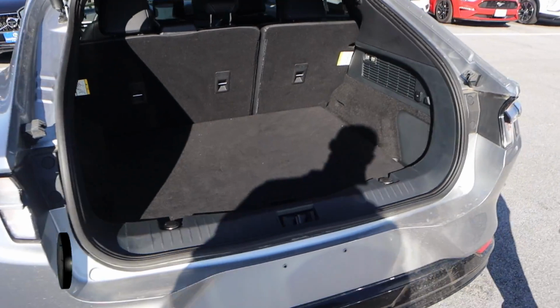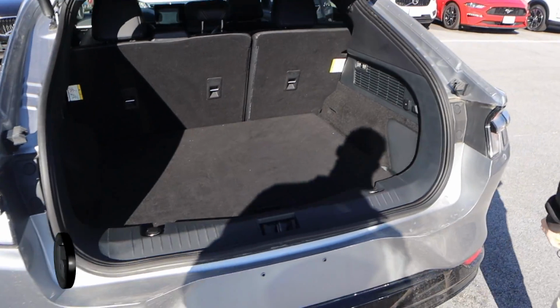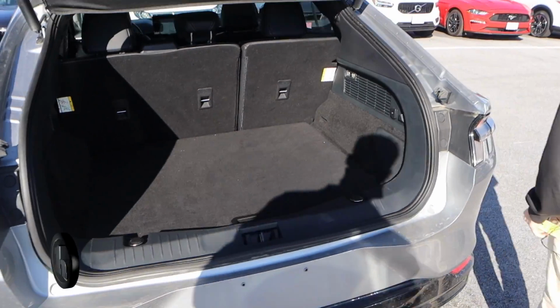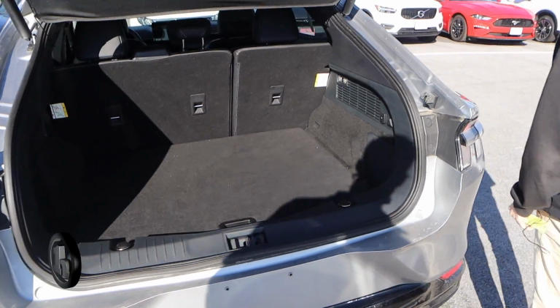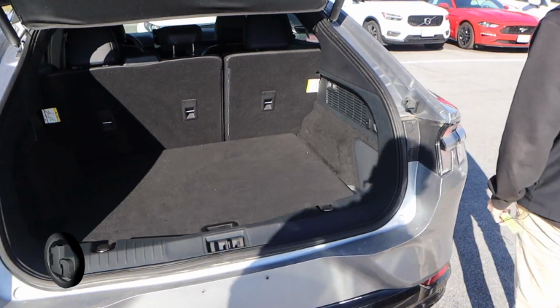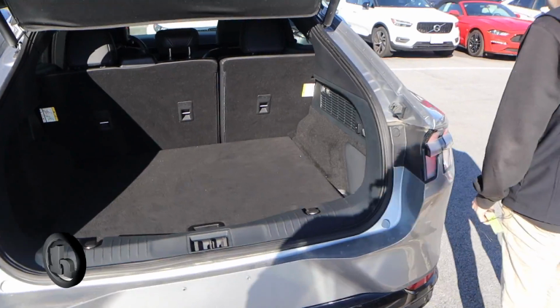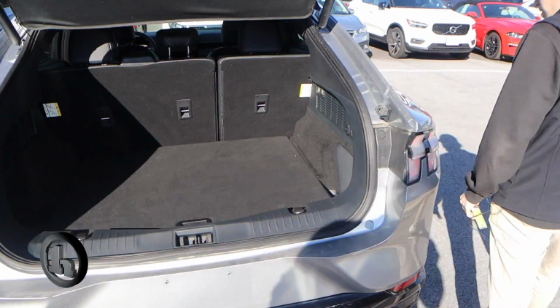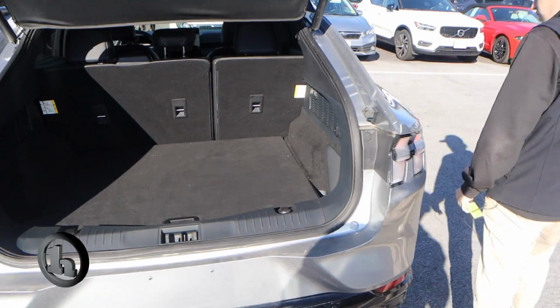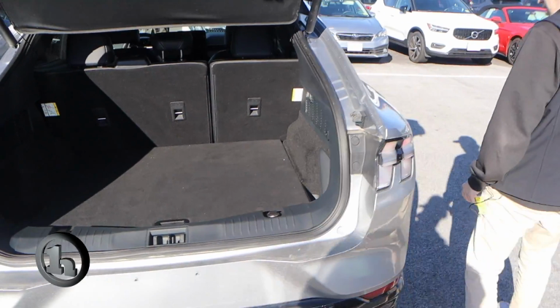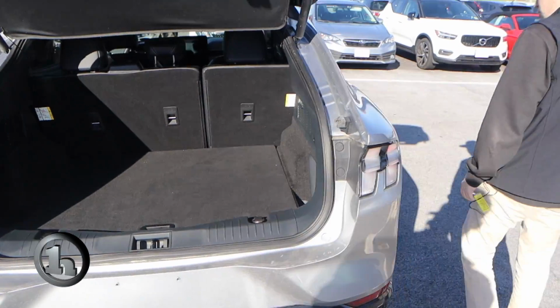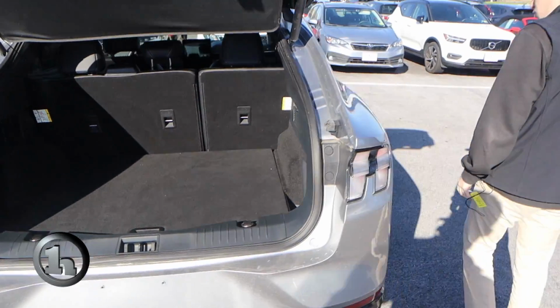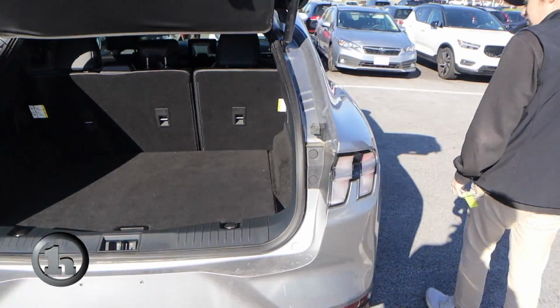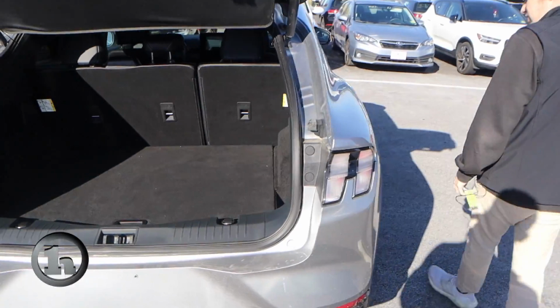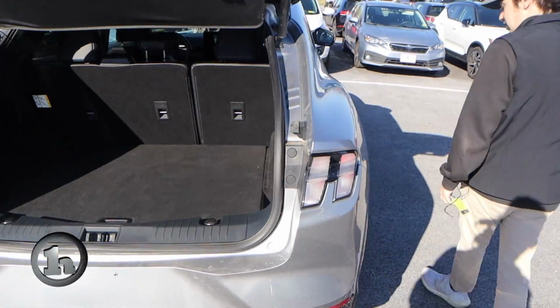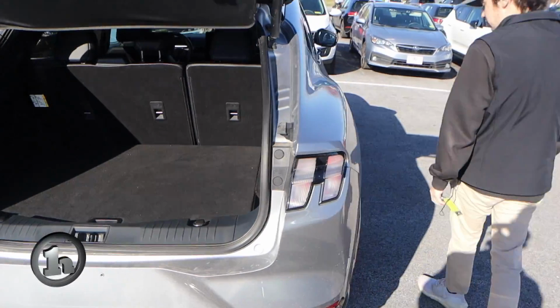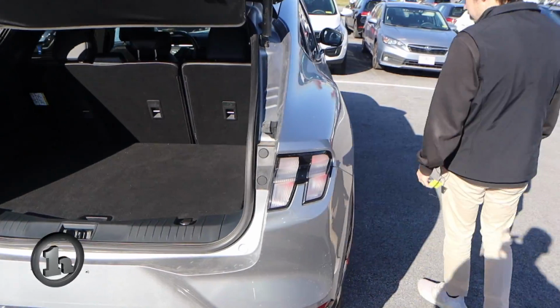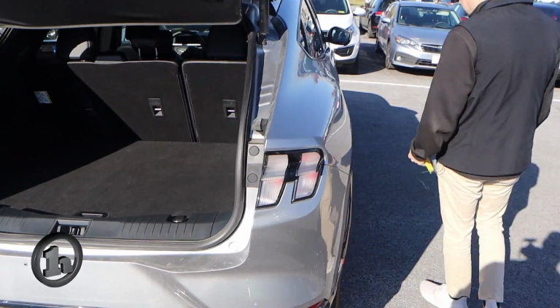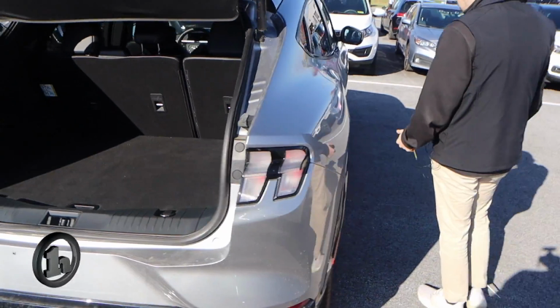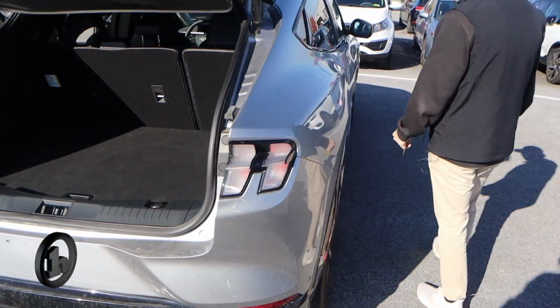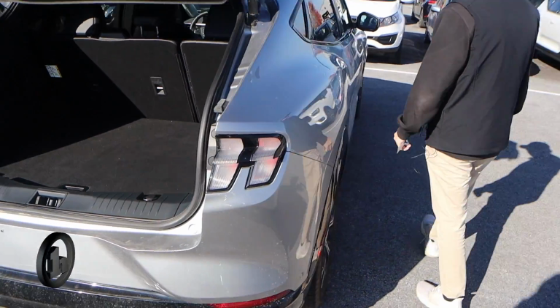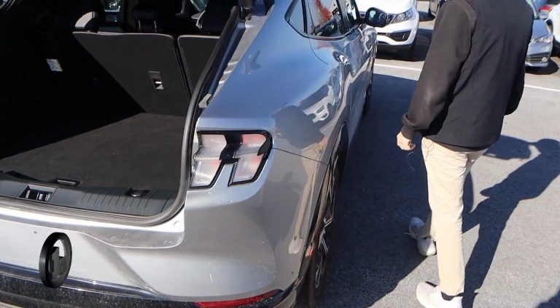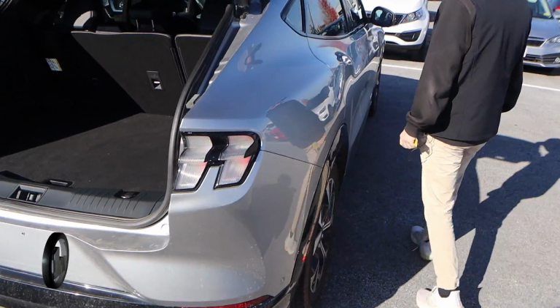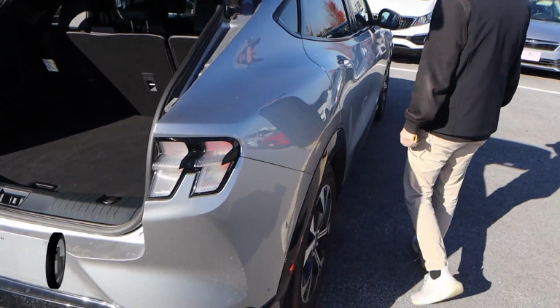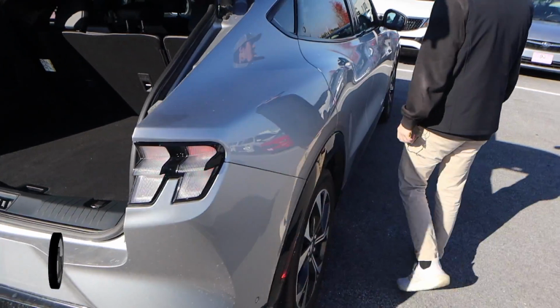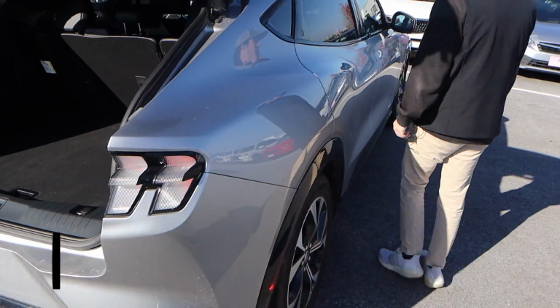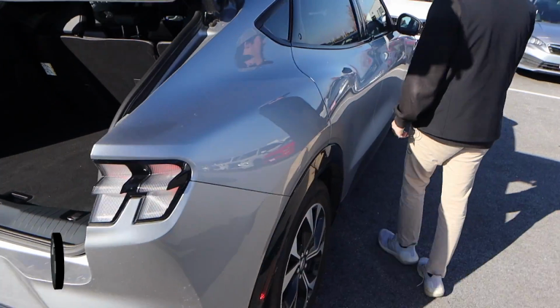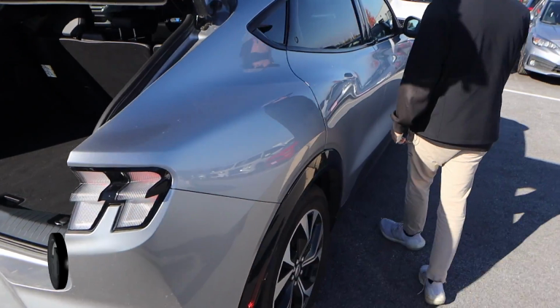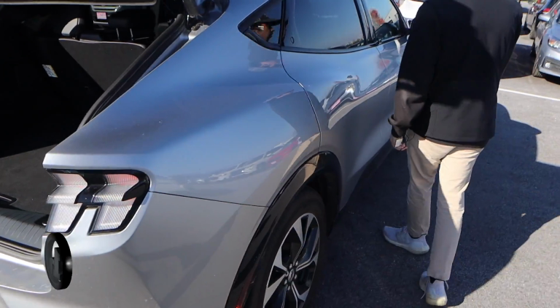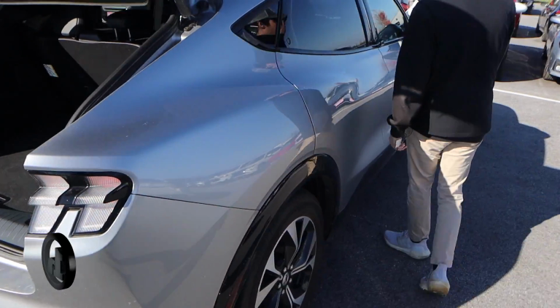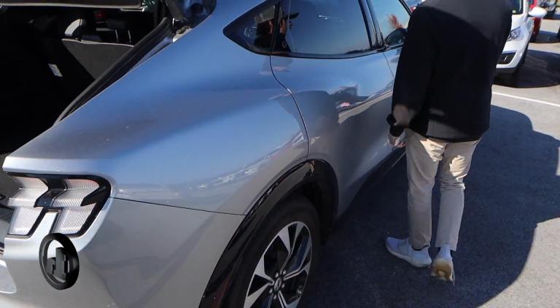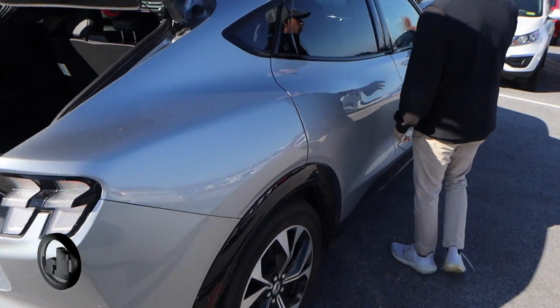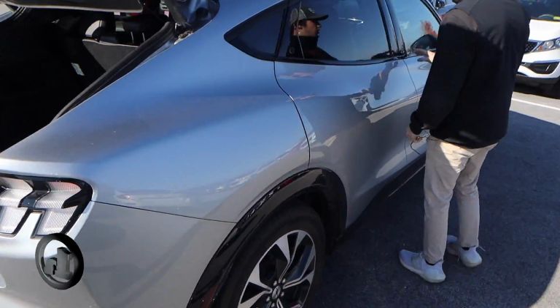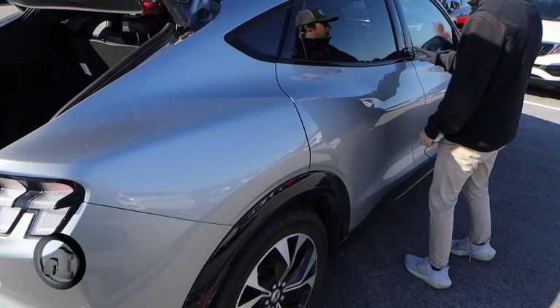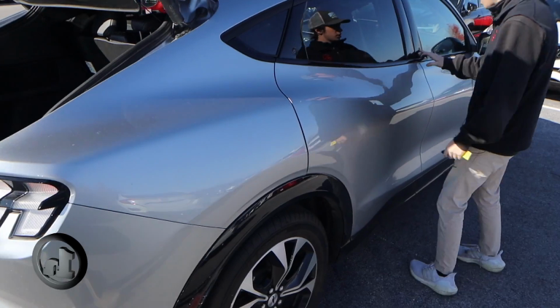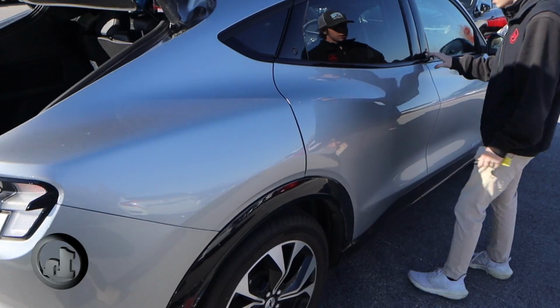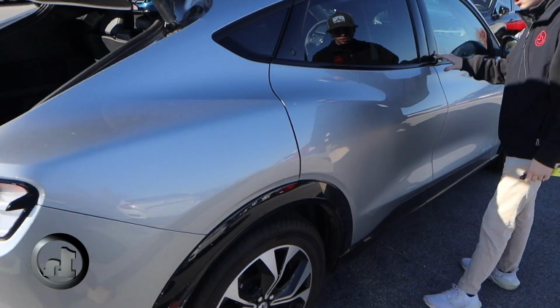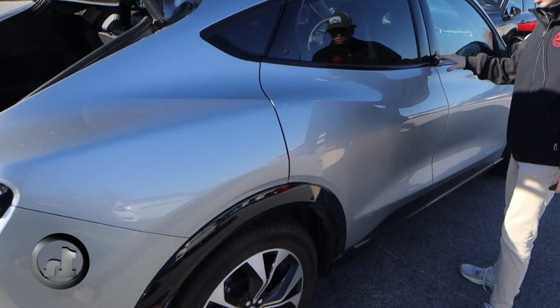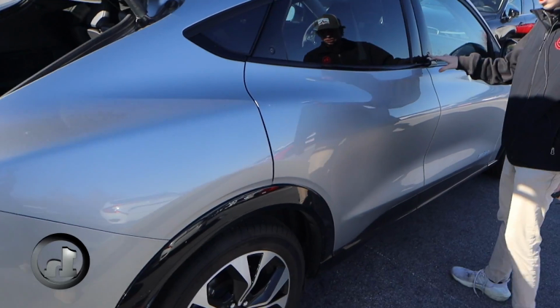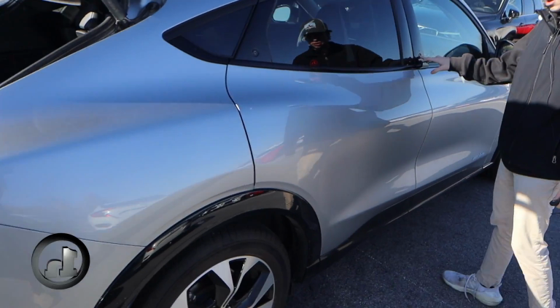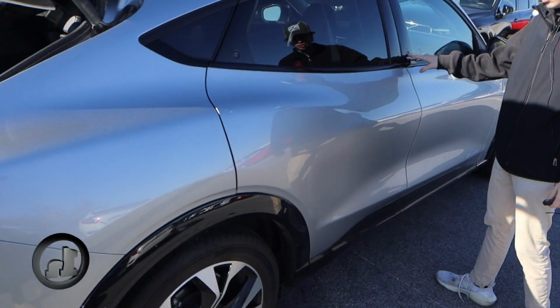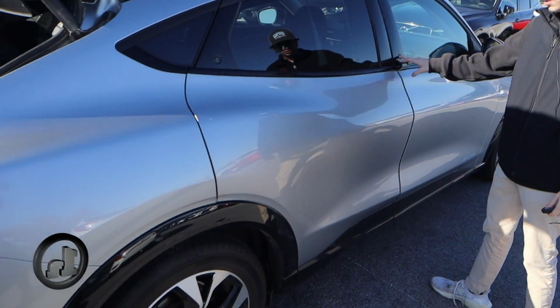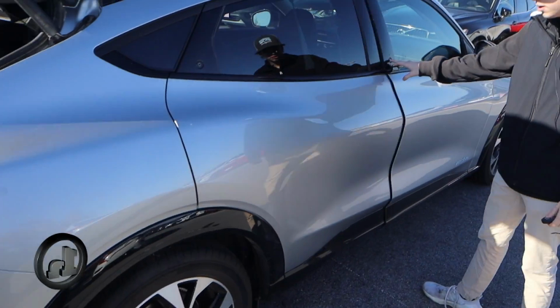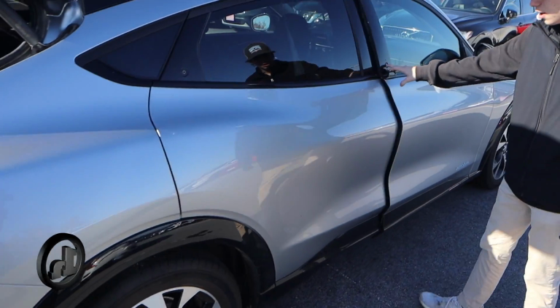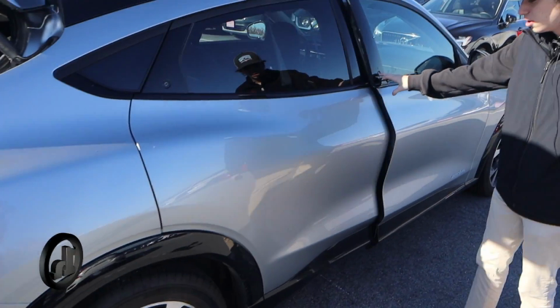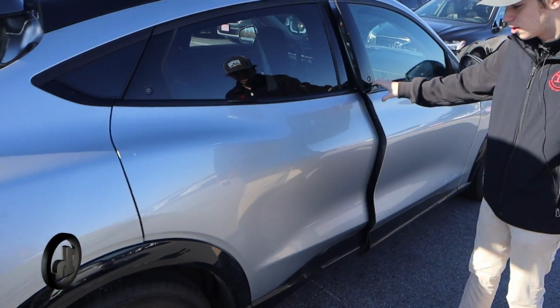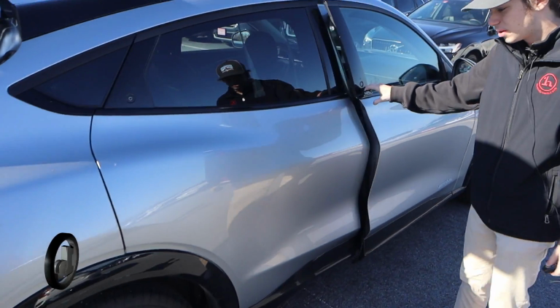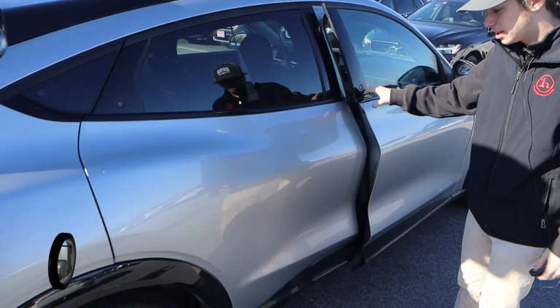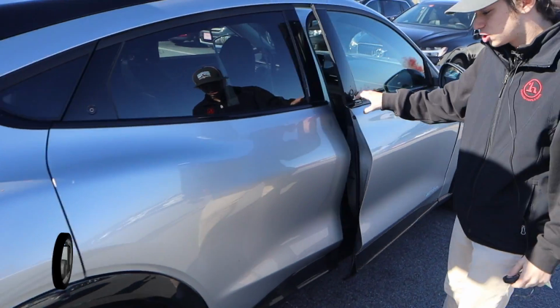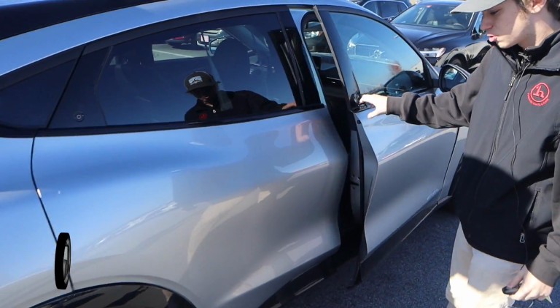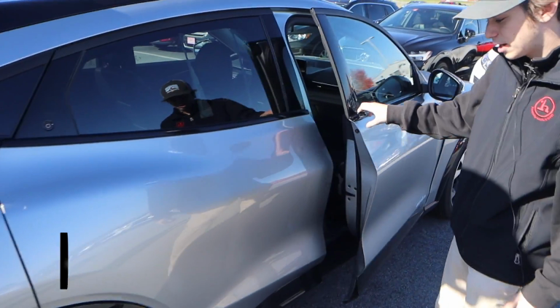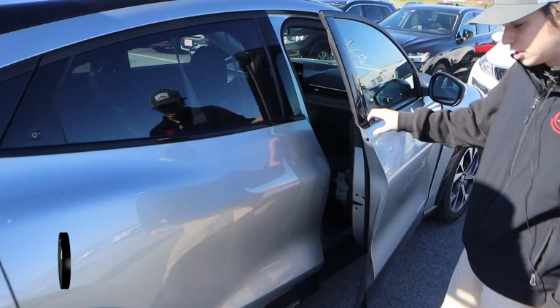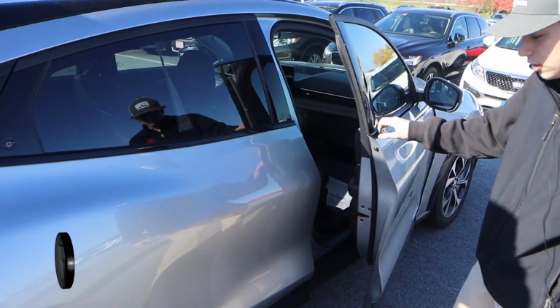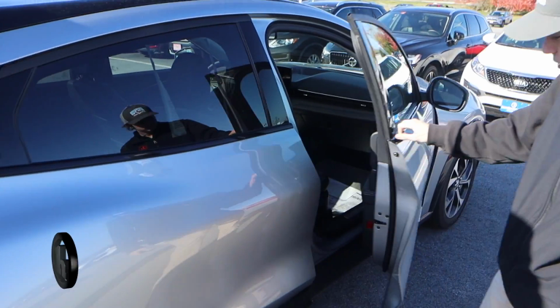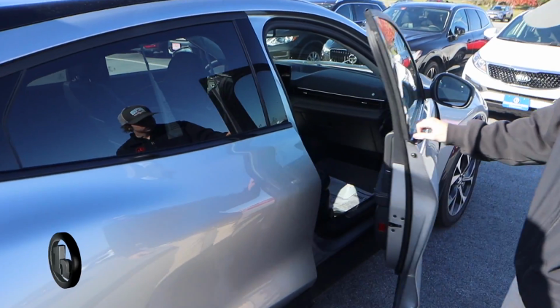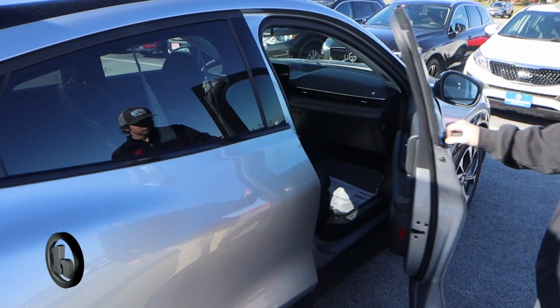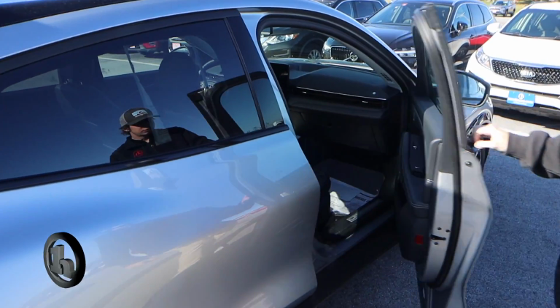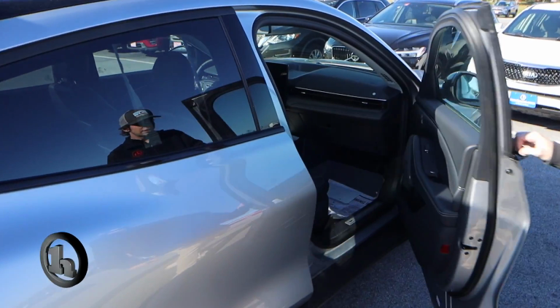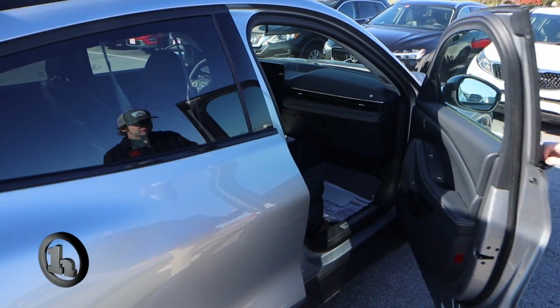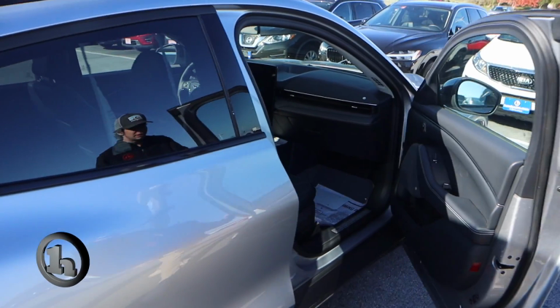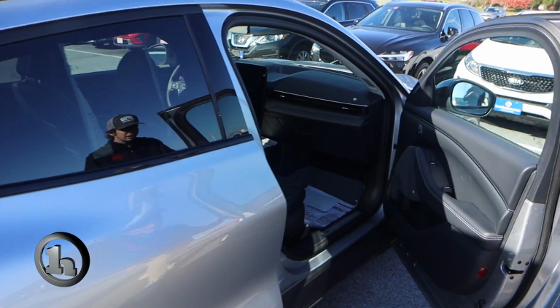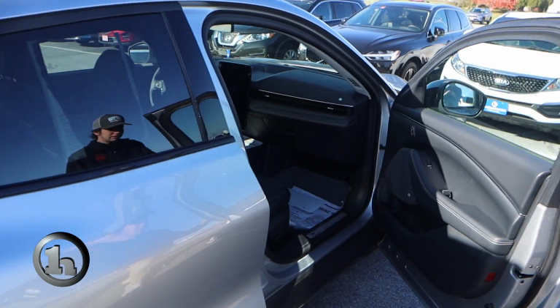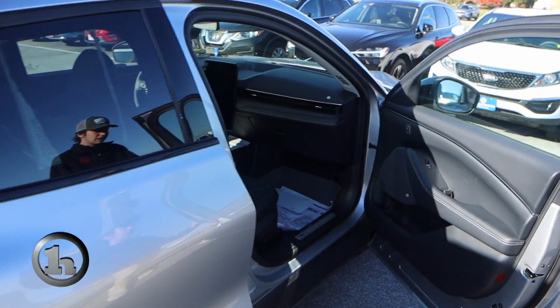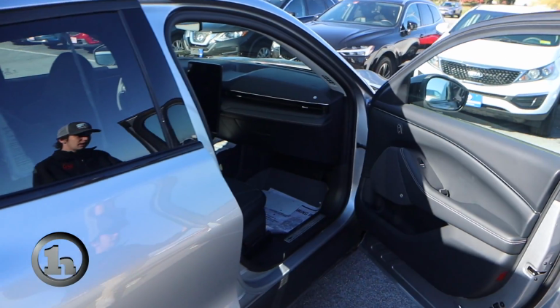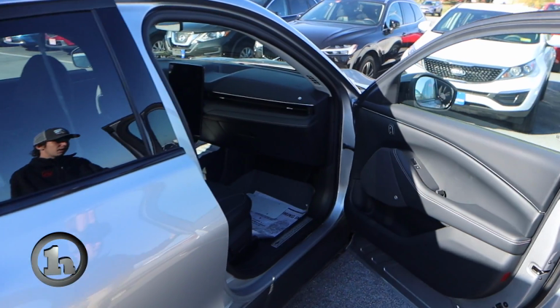As we keep walking around, you can see it's a very, very clean vehicle overall. There's not really any scratches, dents, or dings in it.